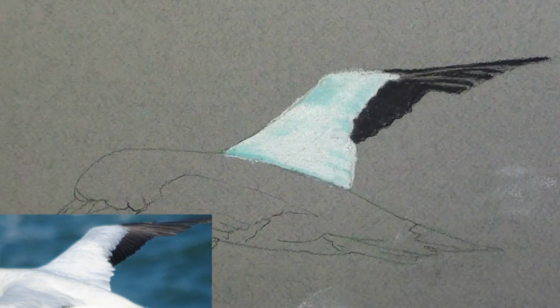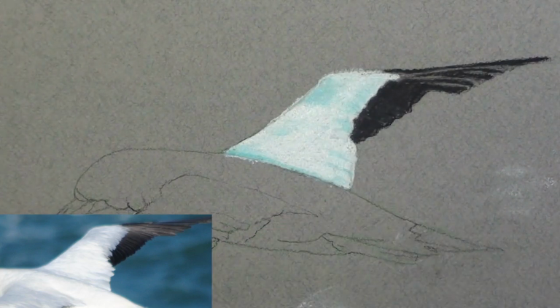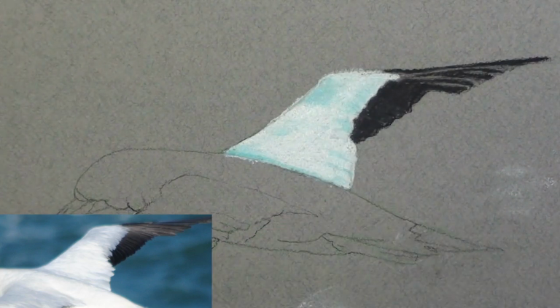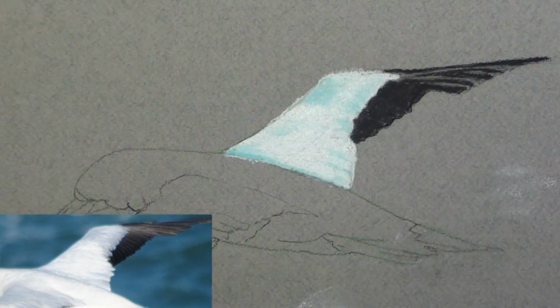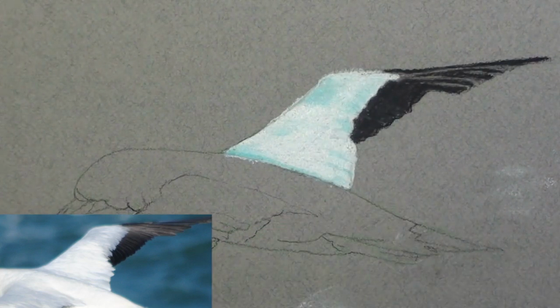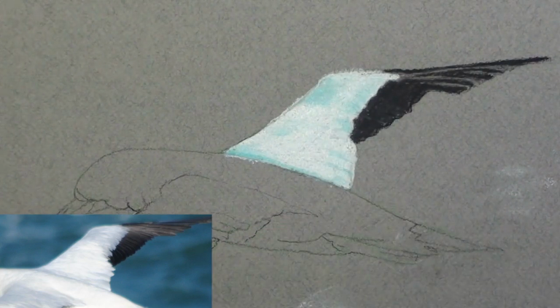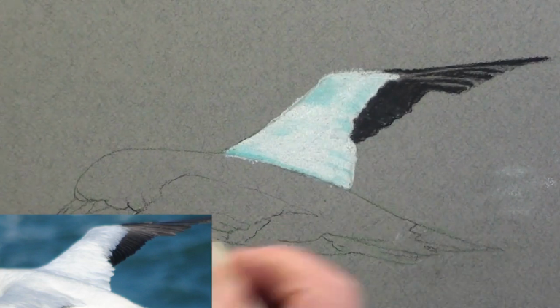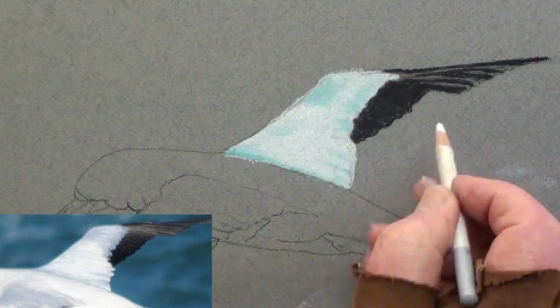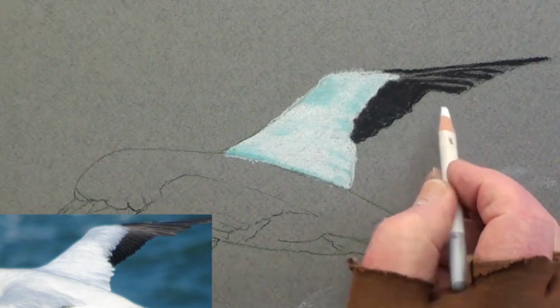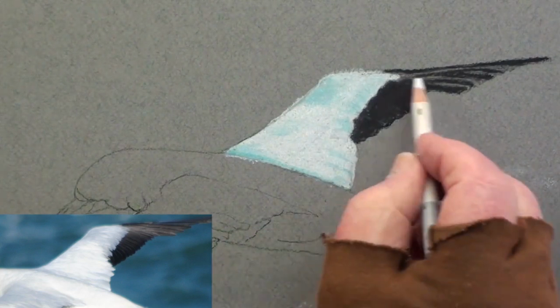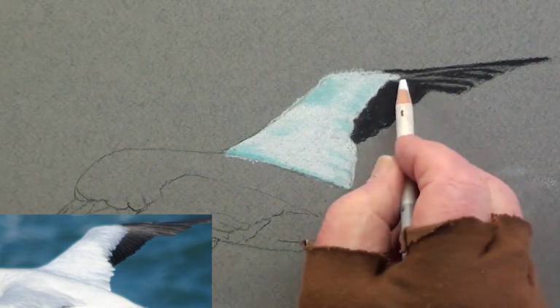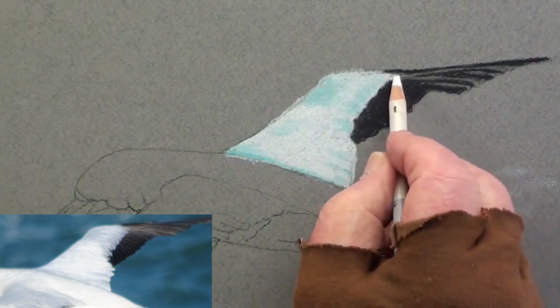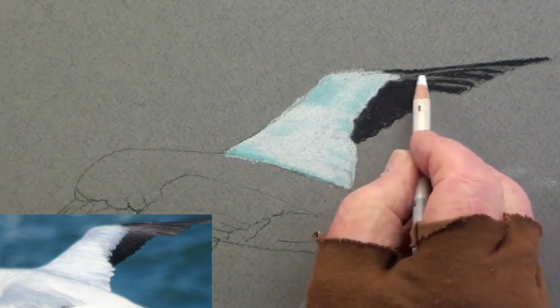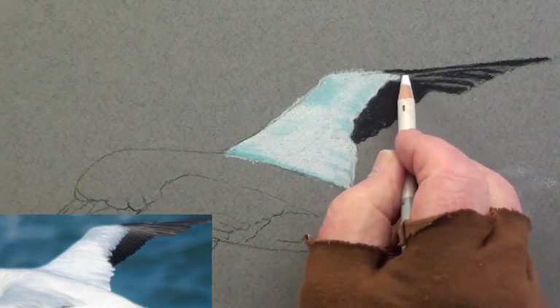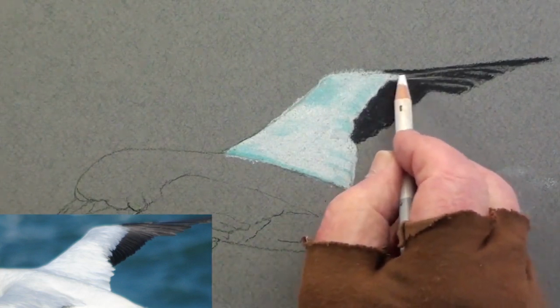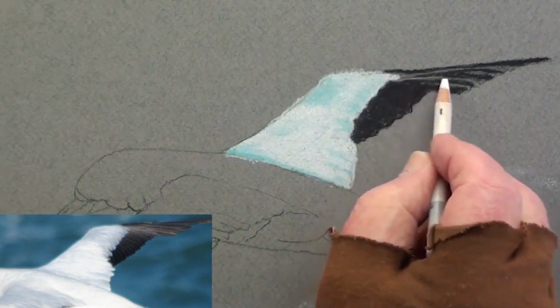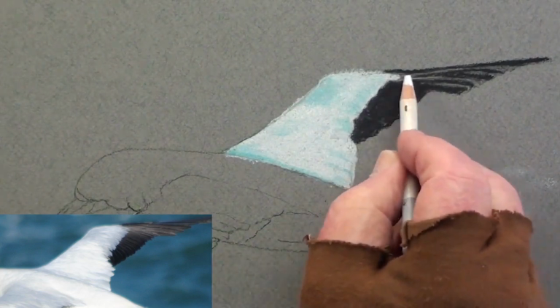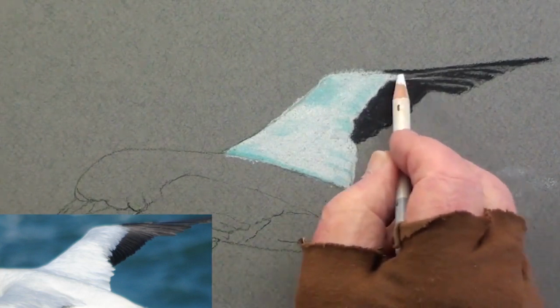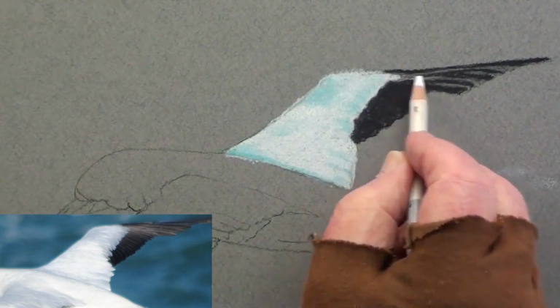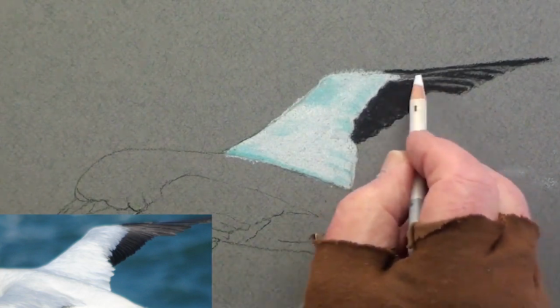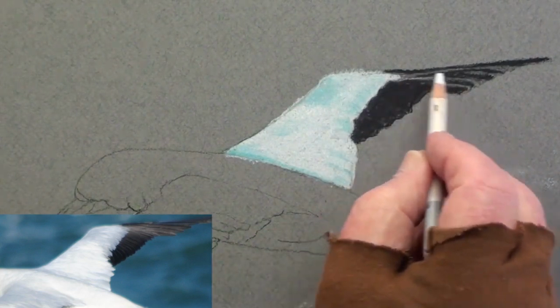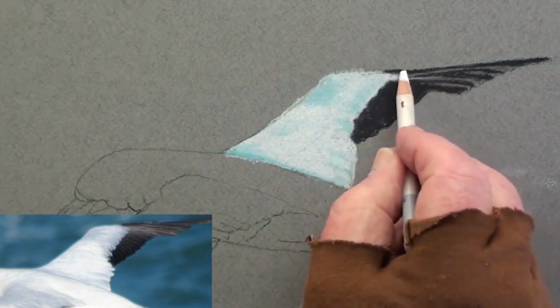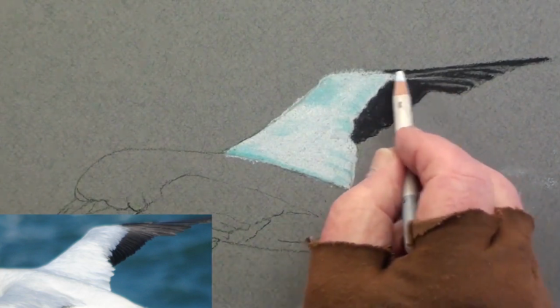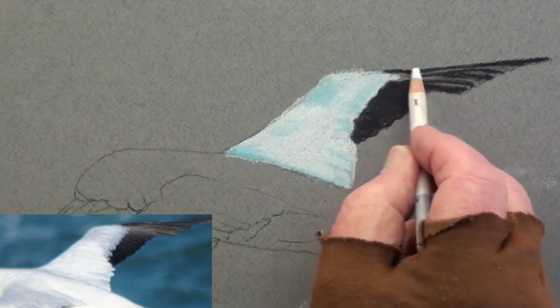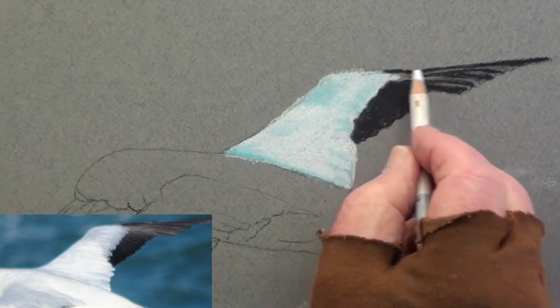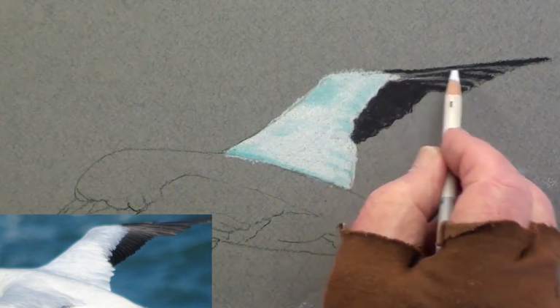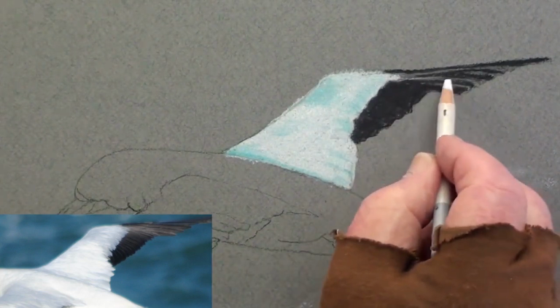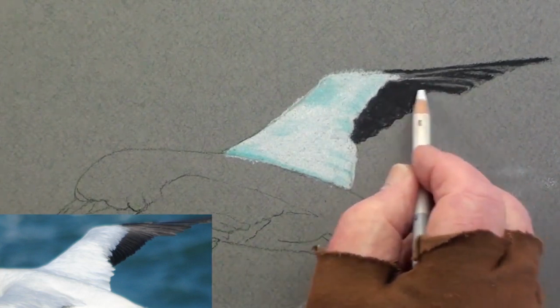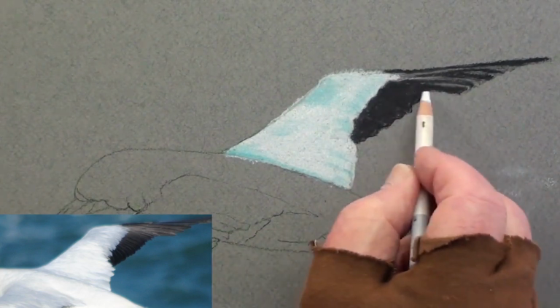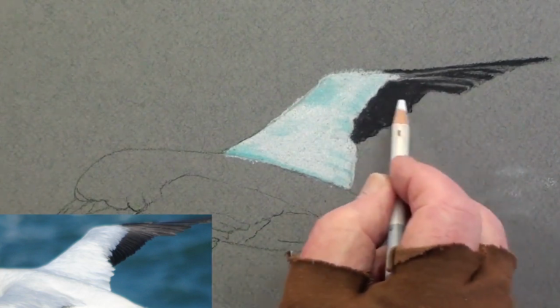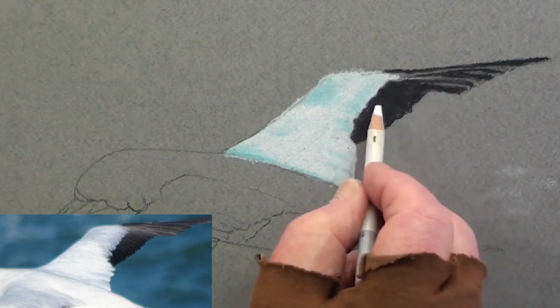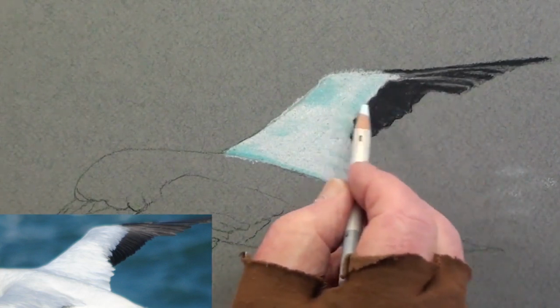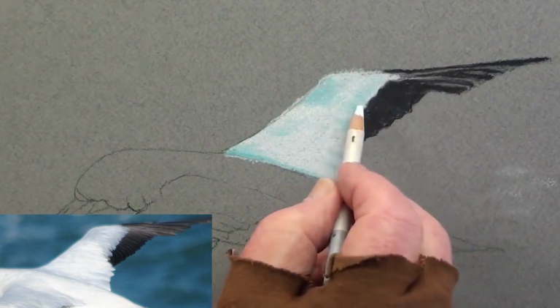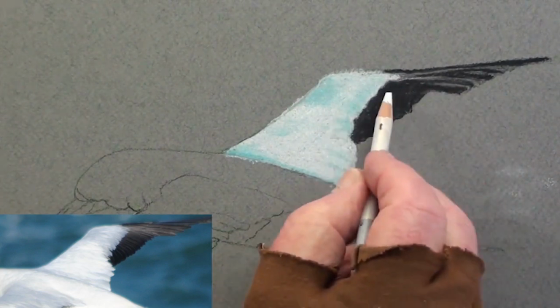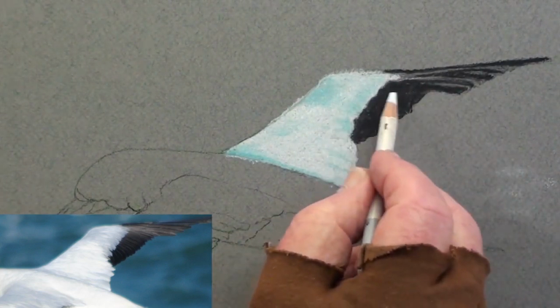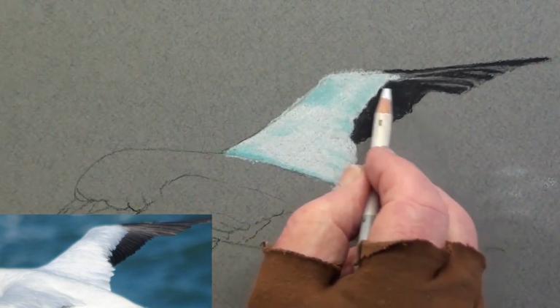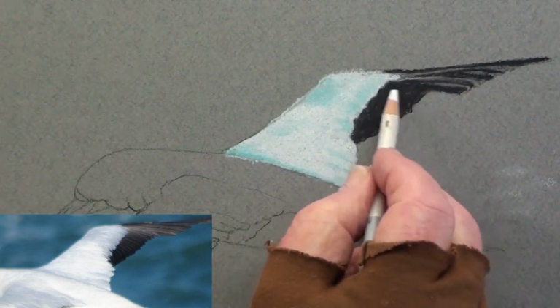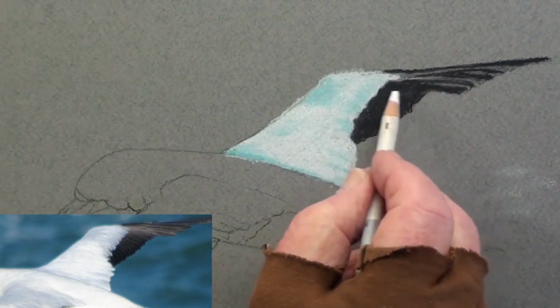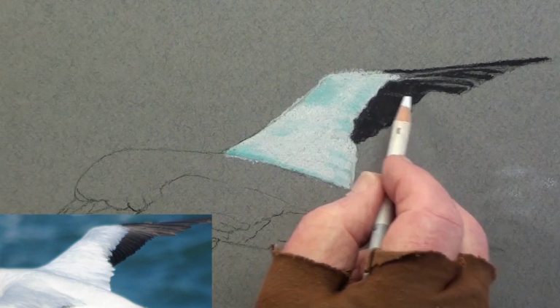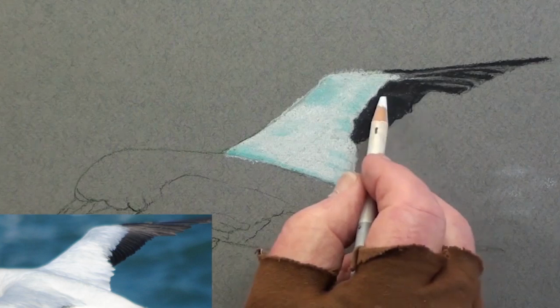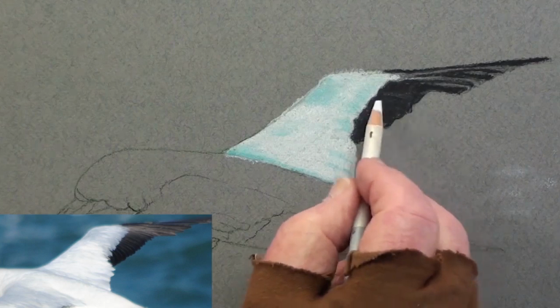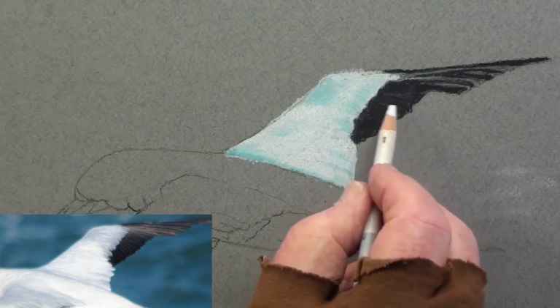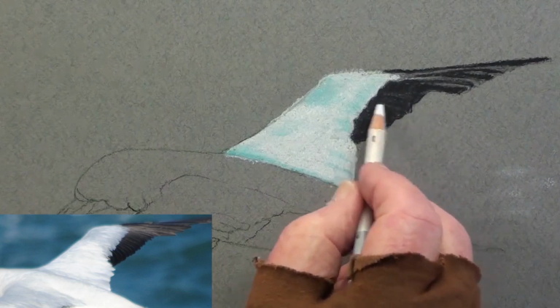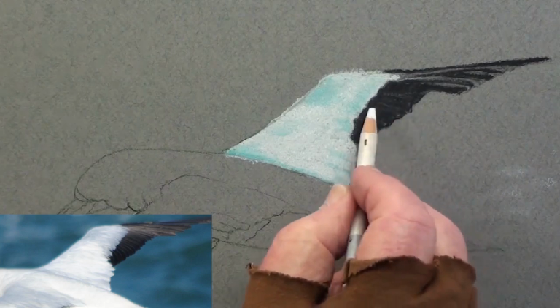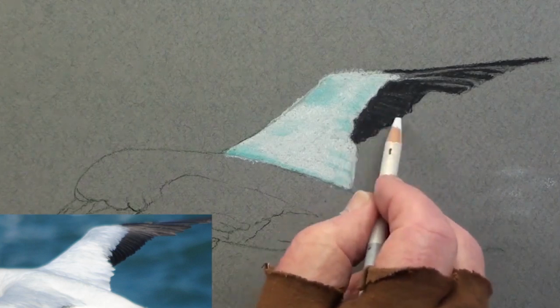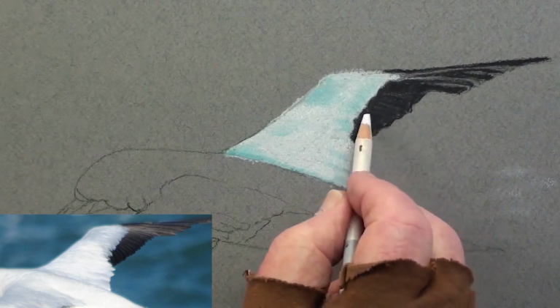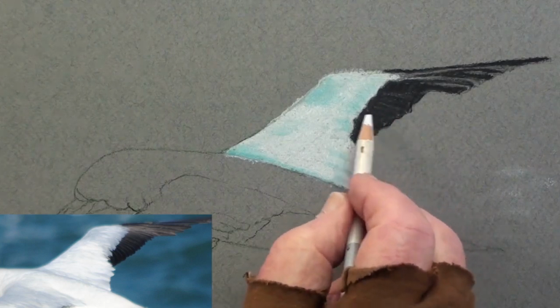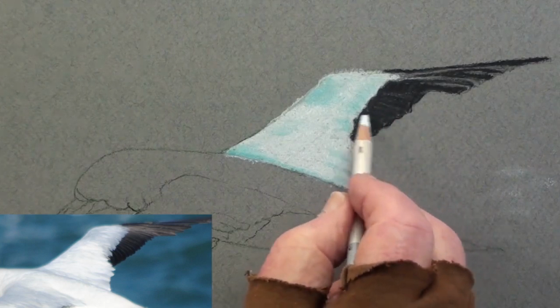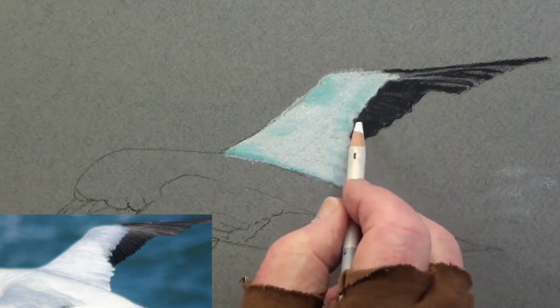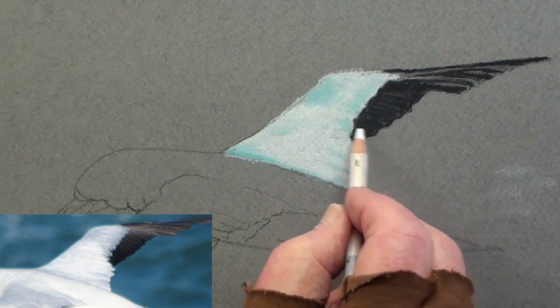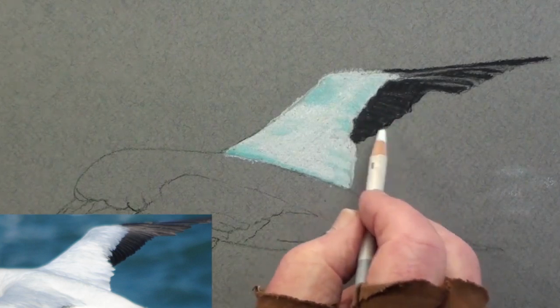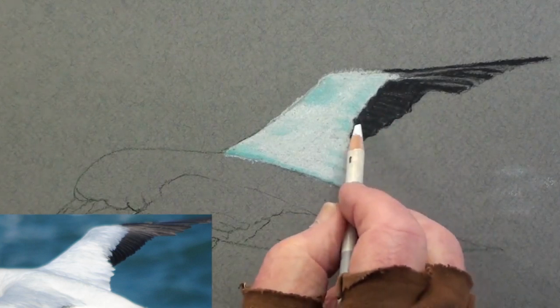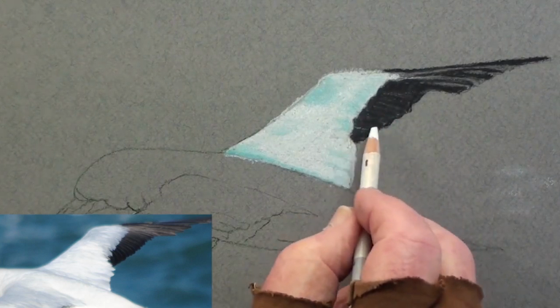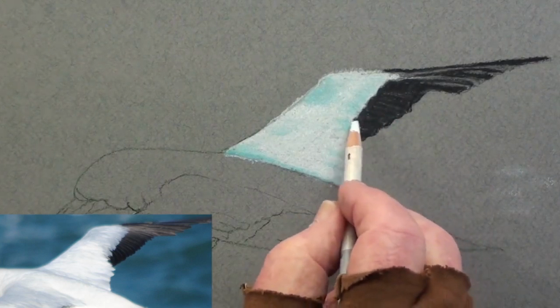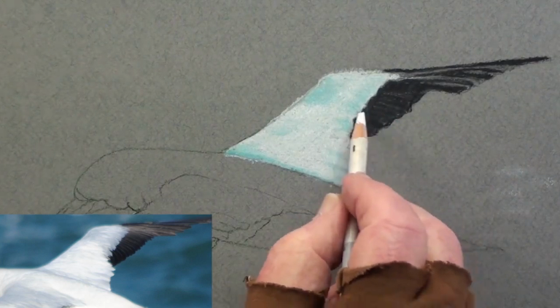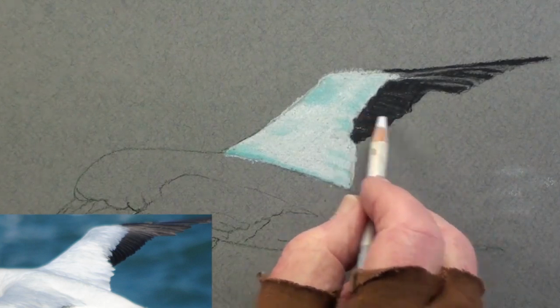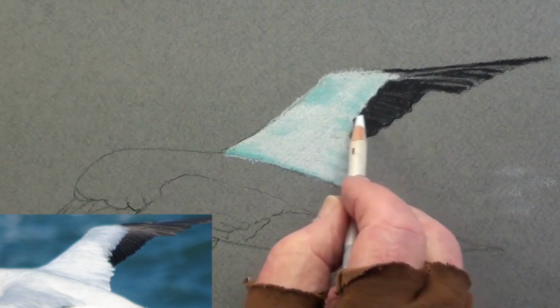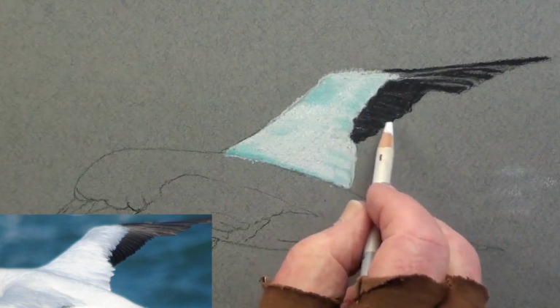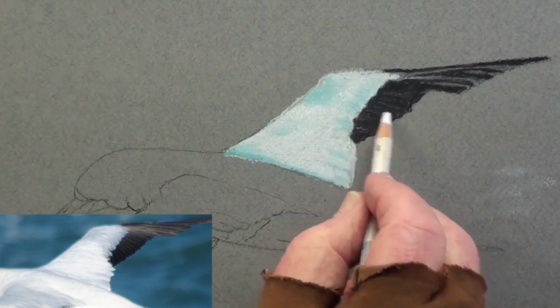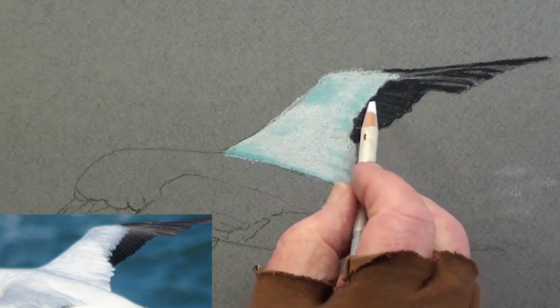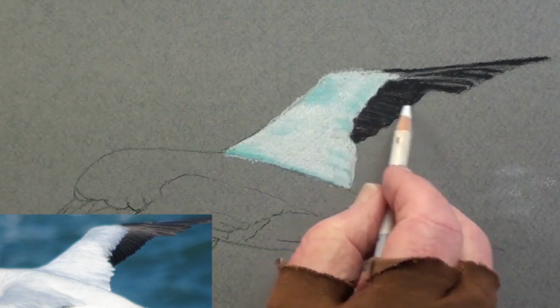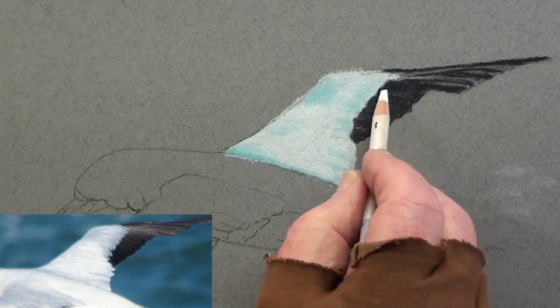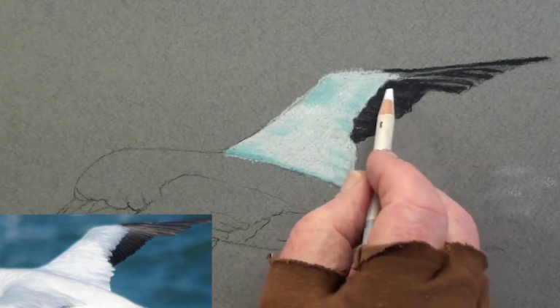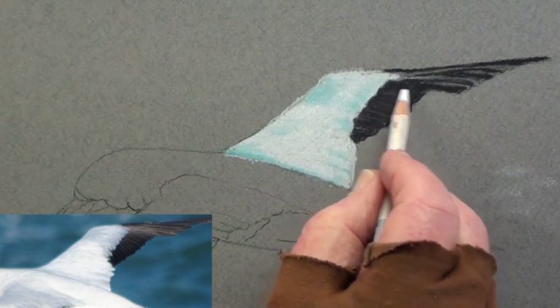With a white pastel pencil, very lightly indicate some reflections on the black feathers.